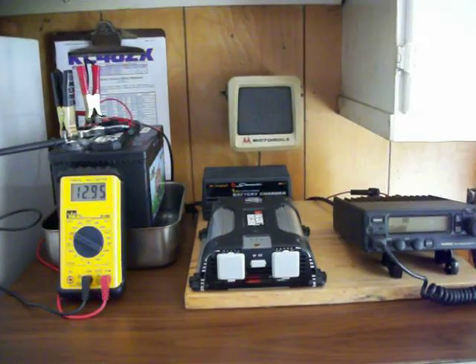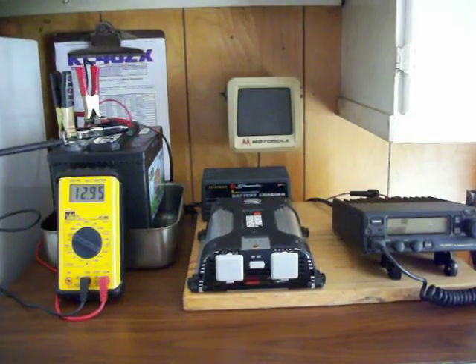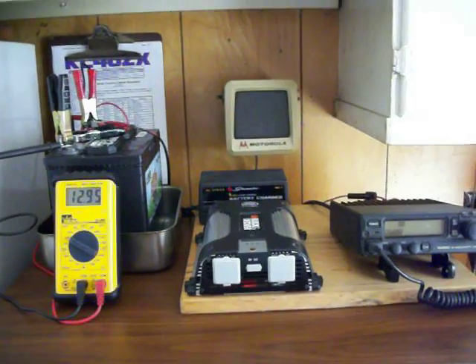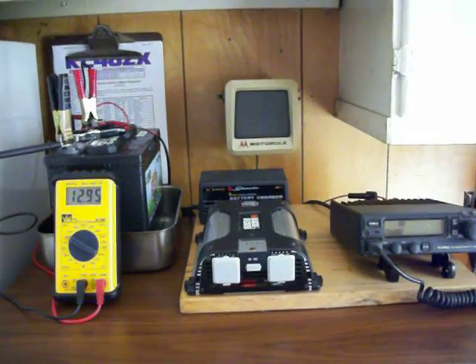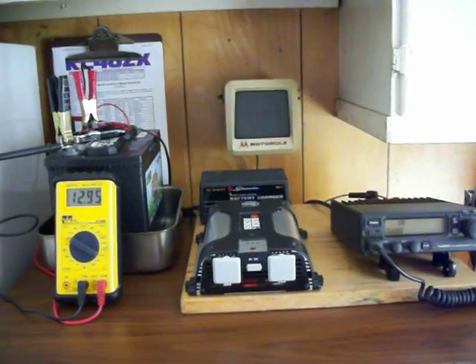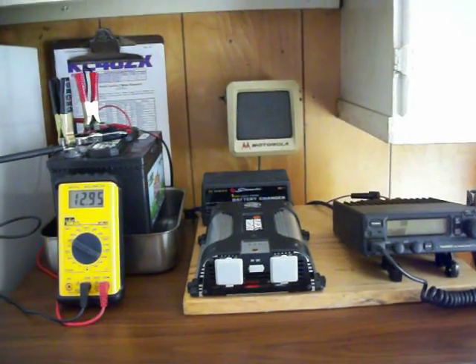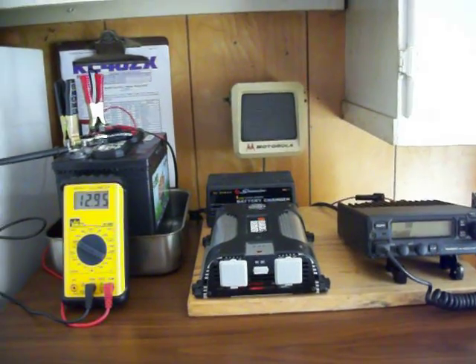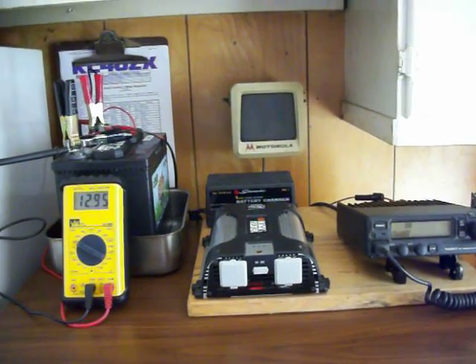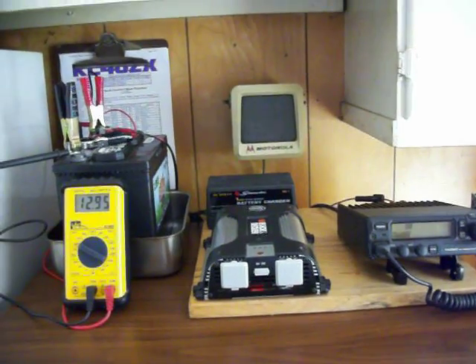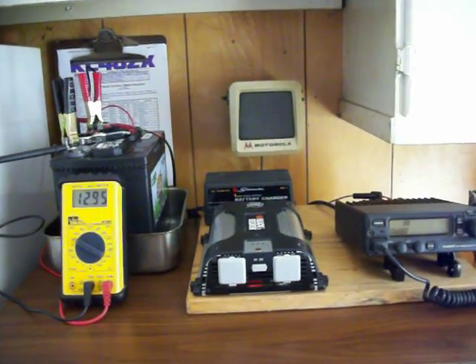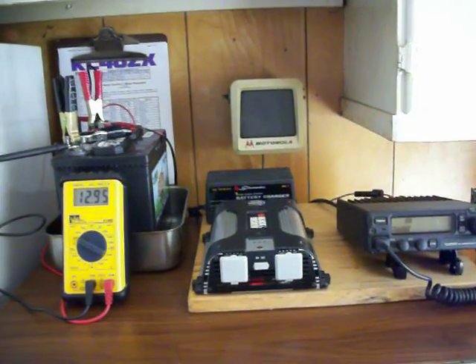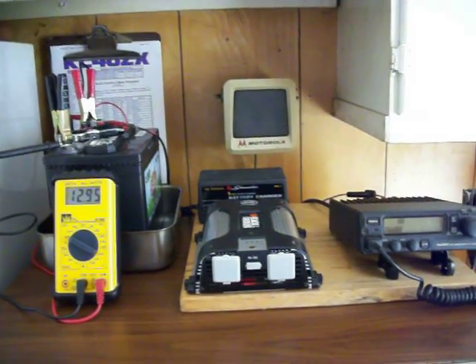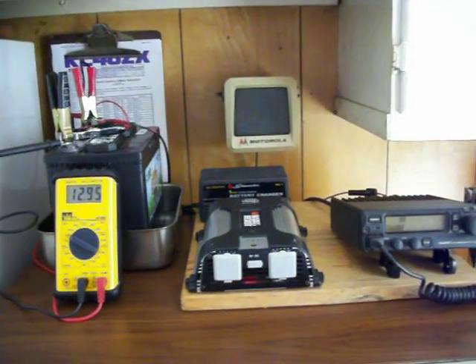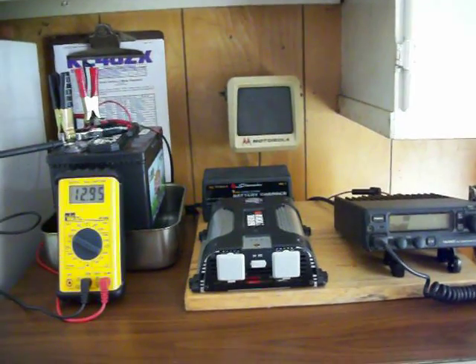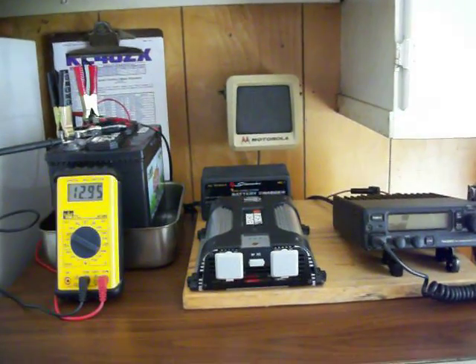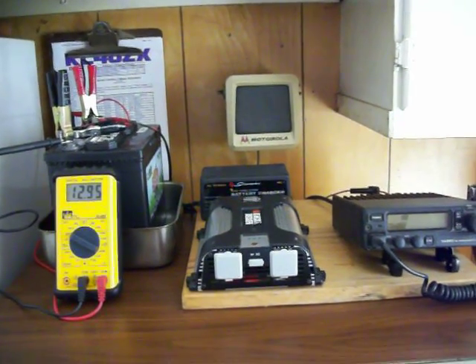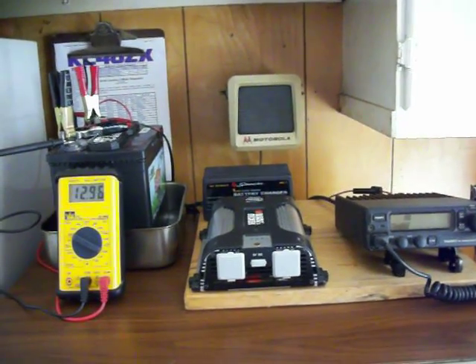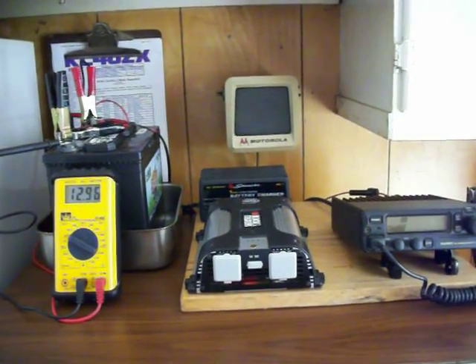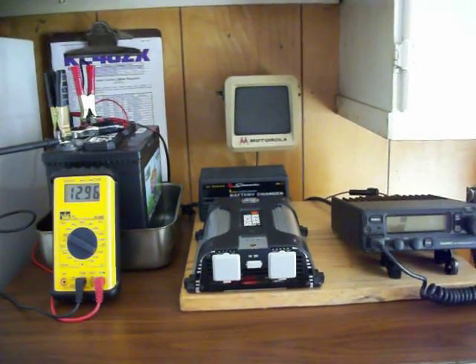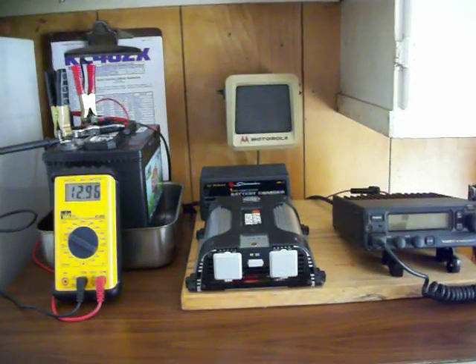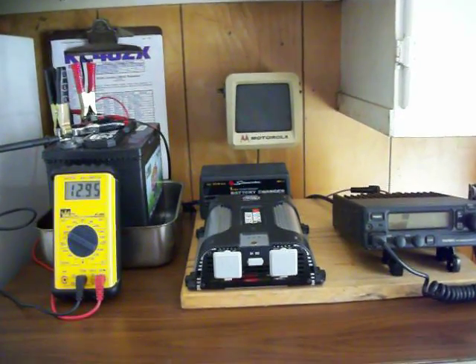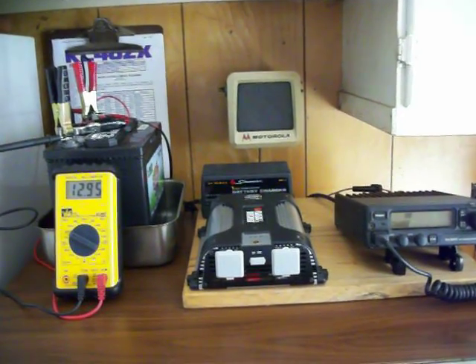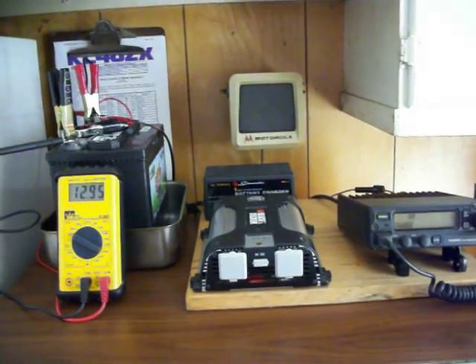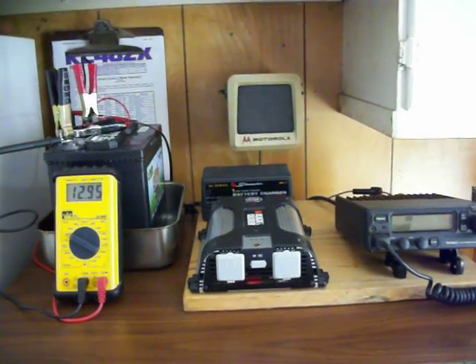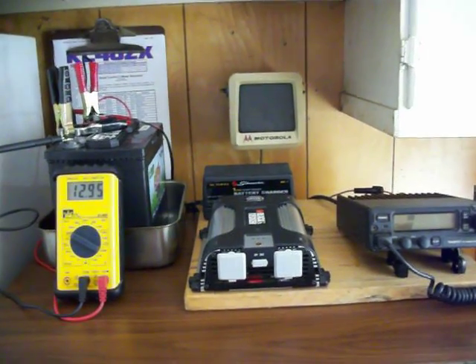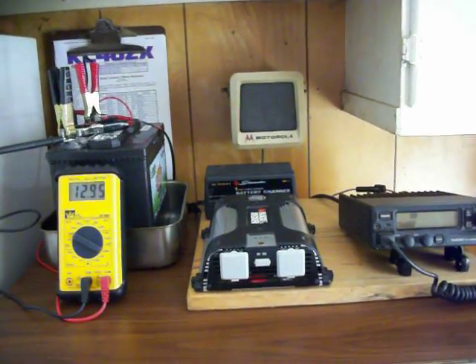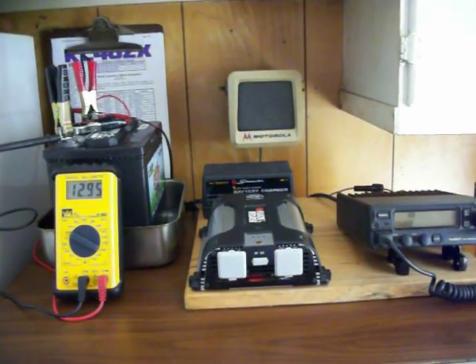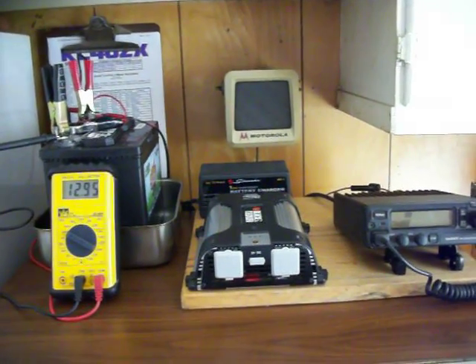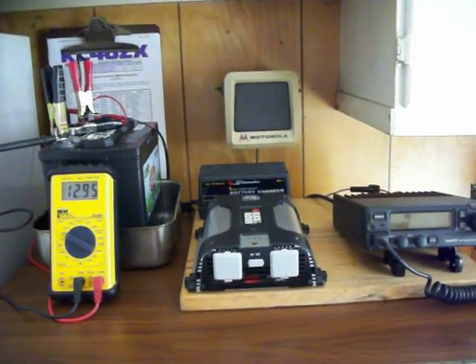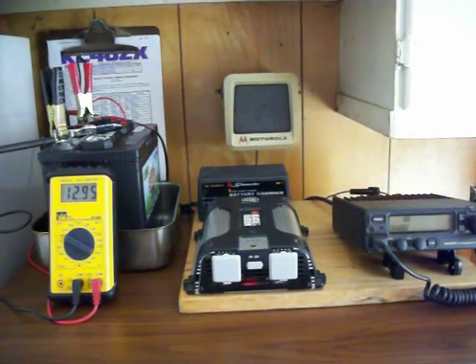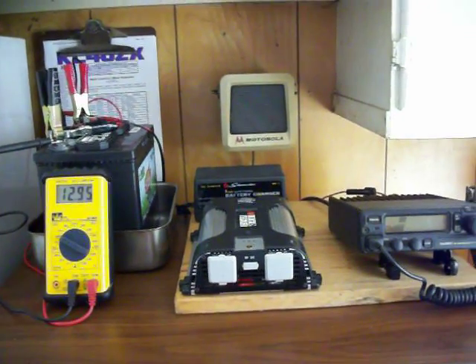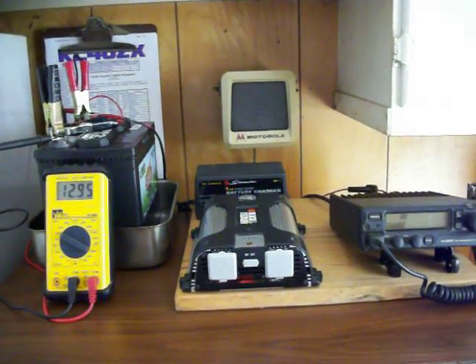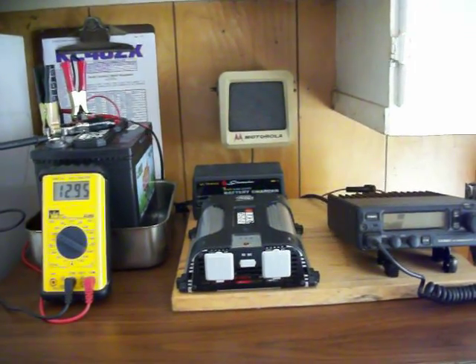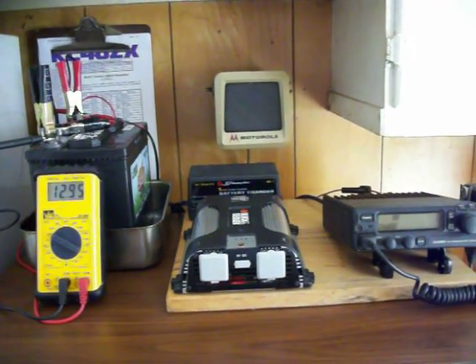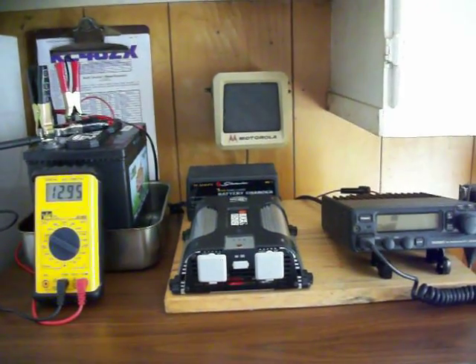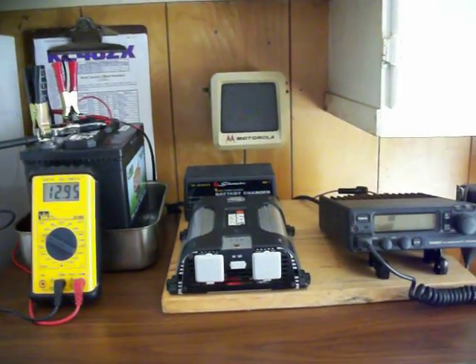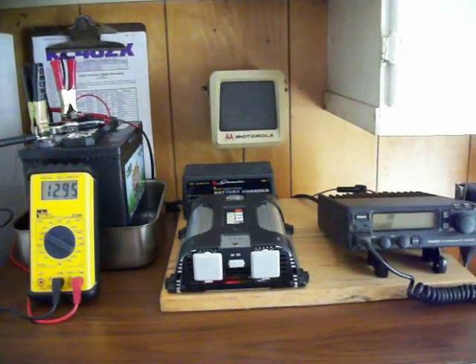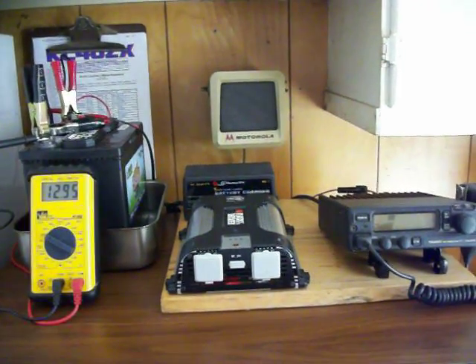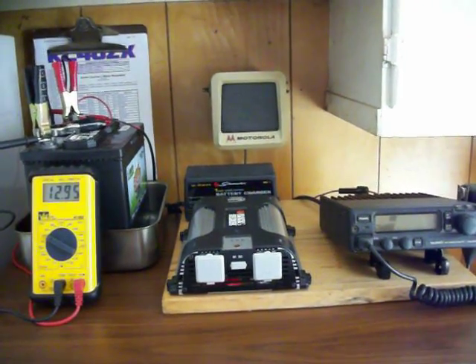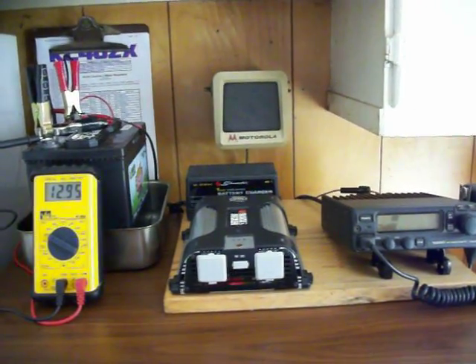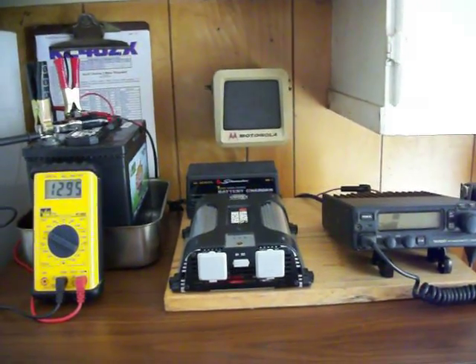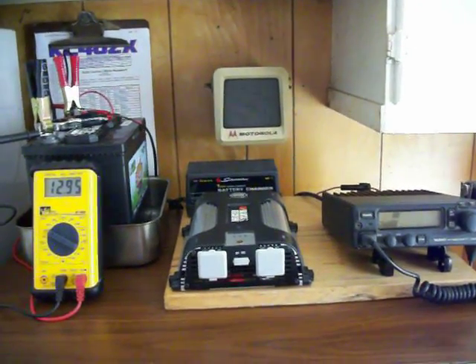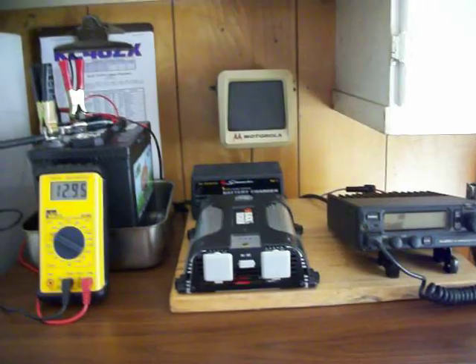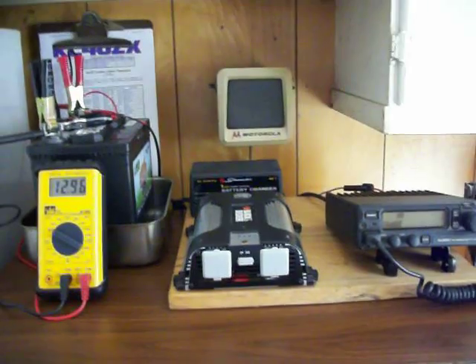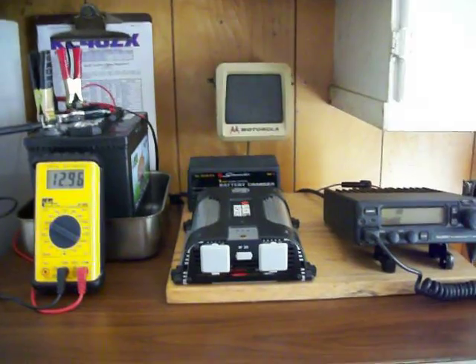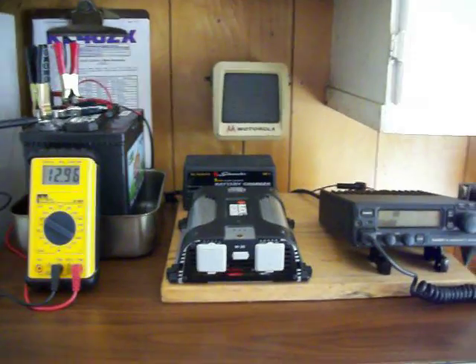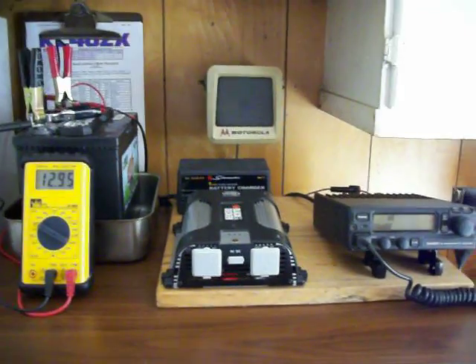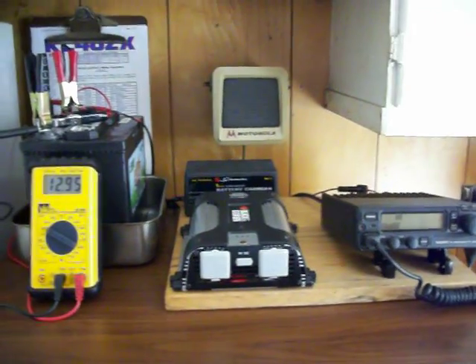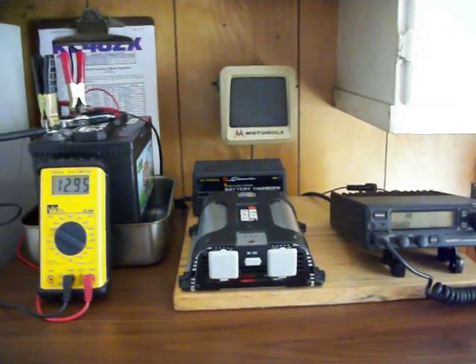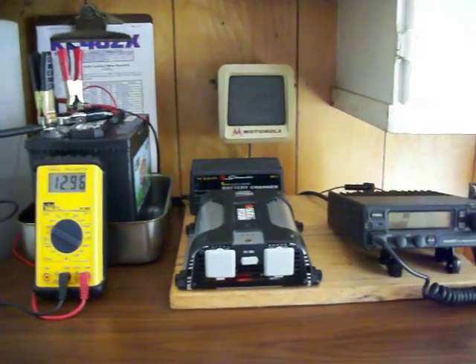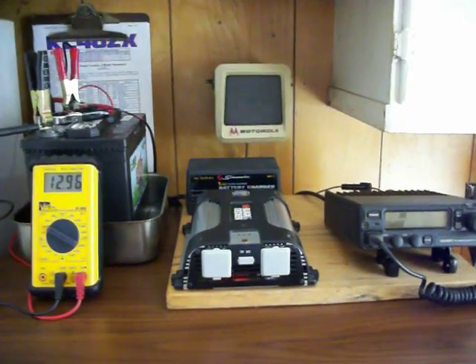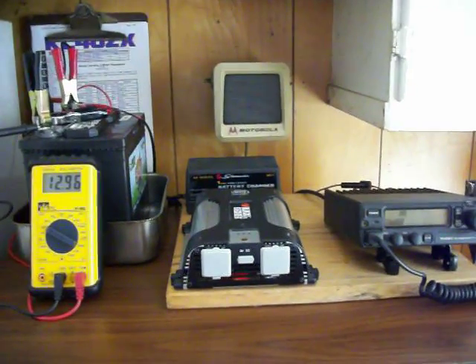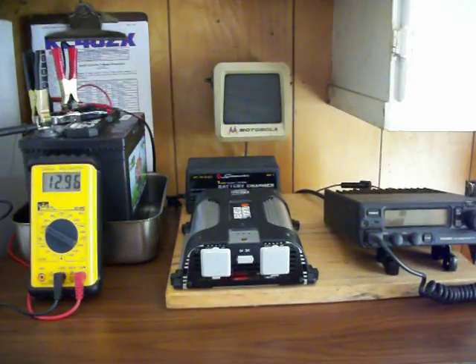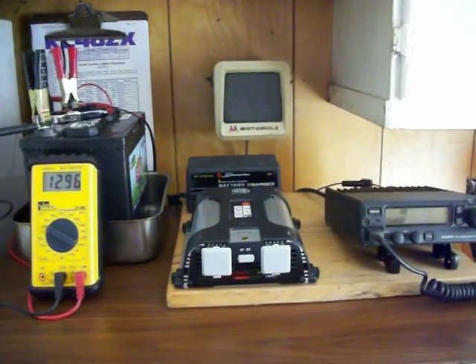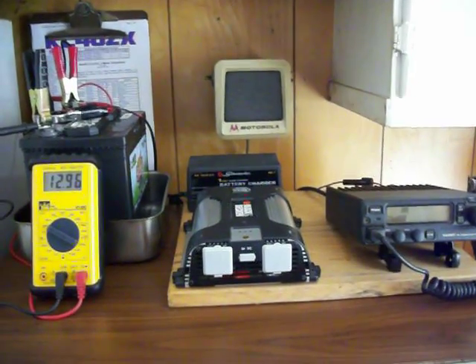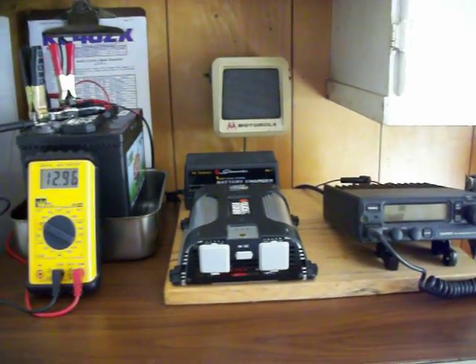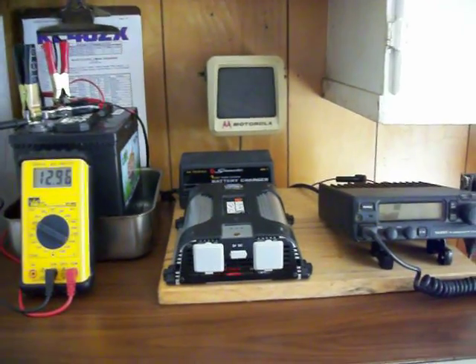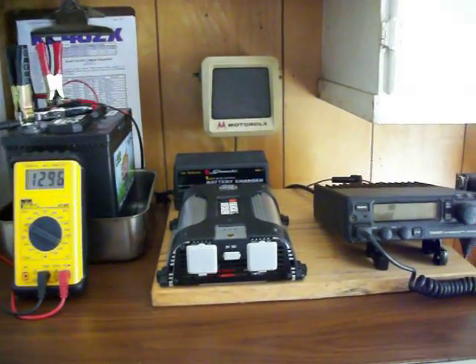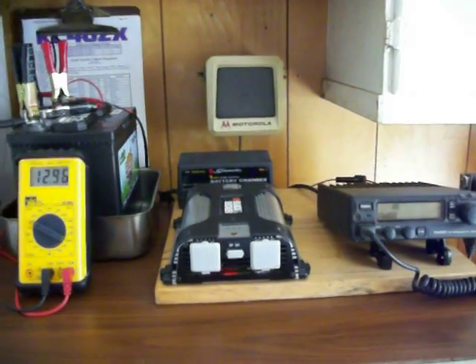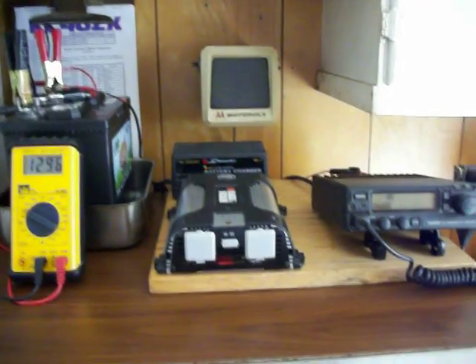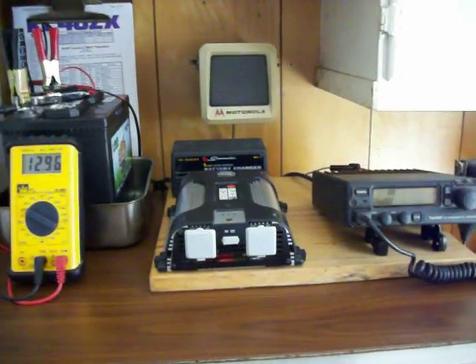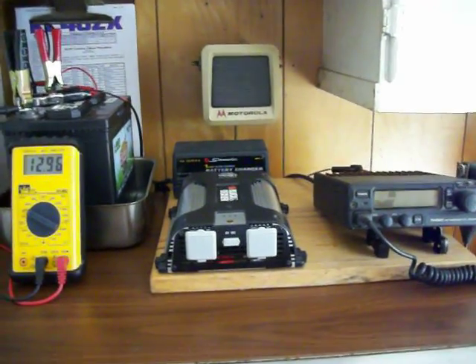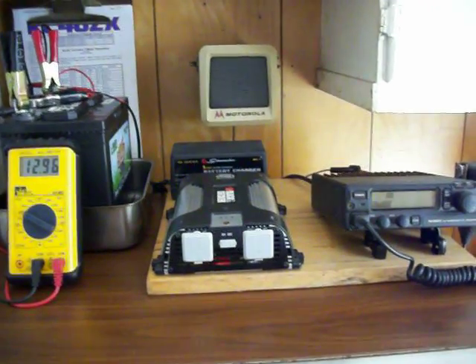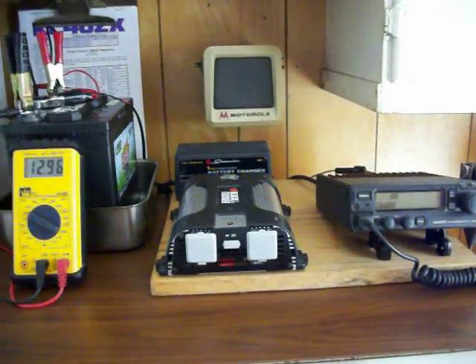Hi, this is WD4AM, back again on the Yazoo 2500 rig.